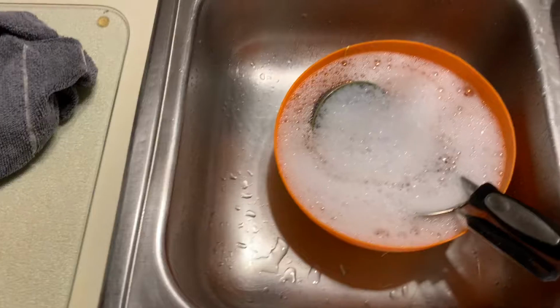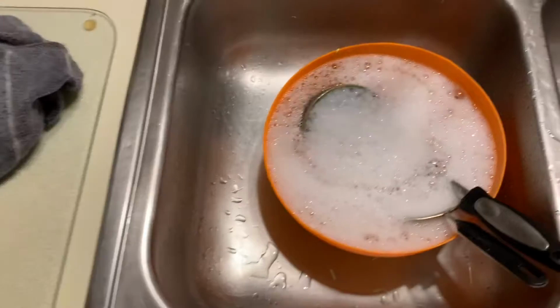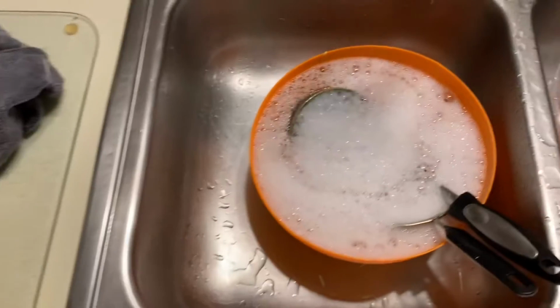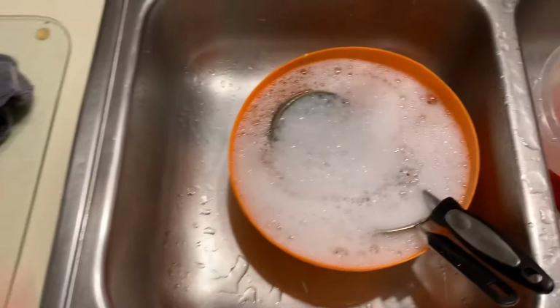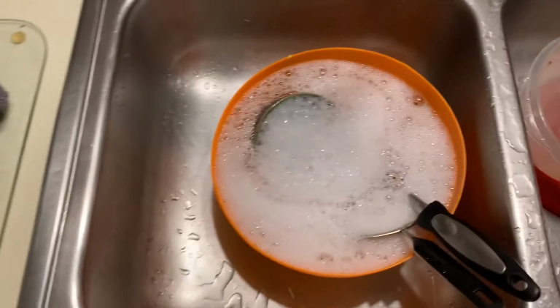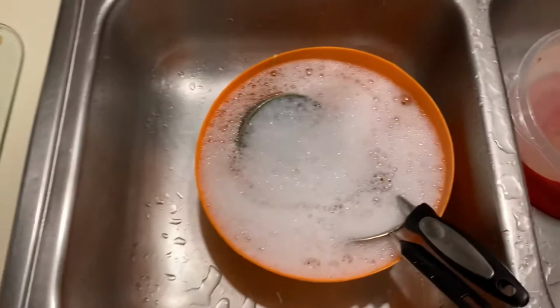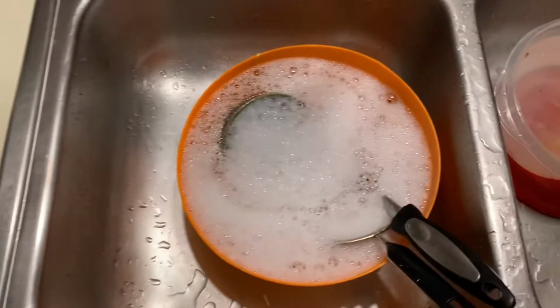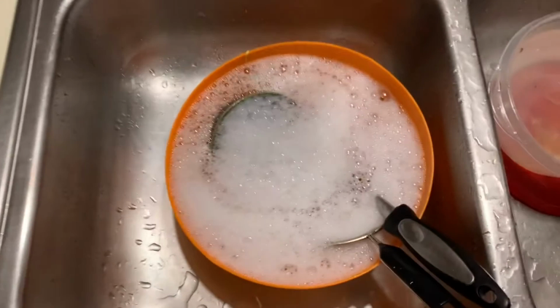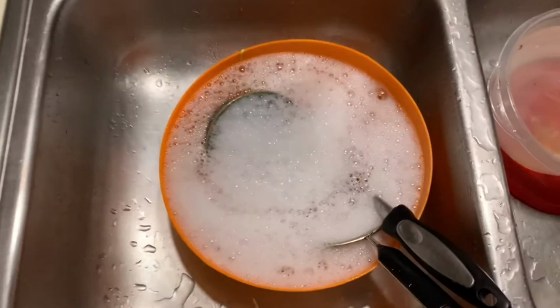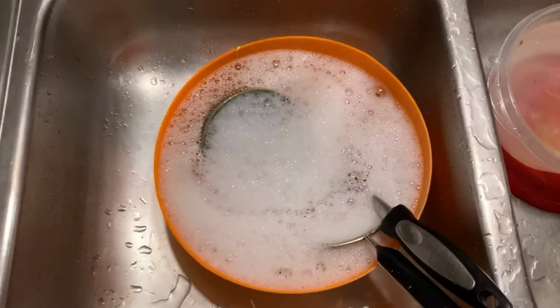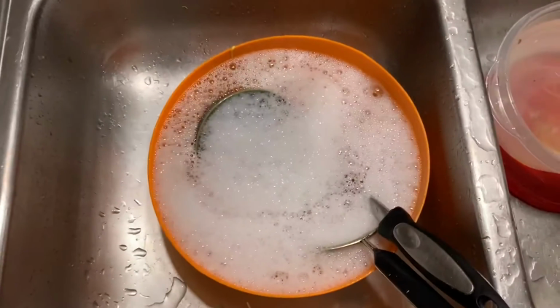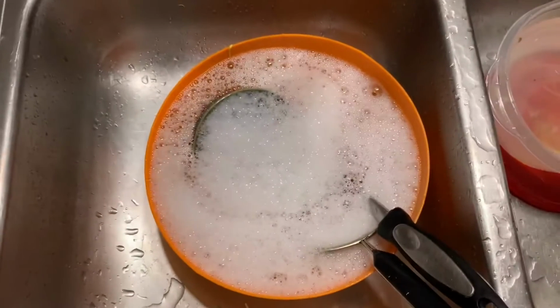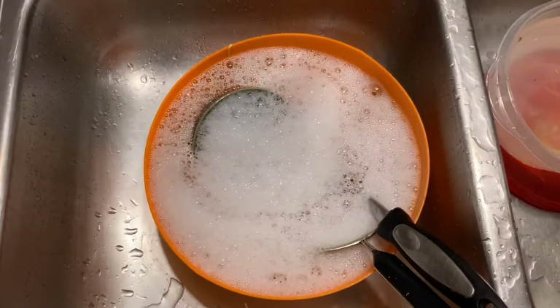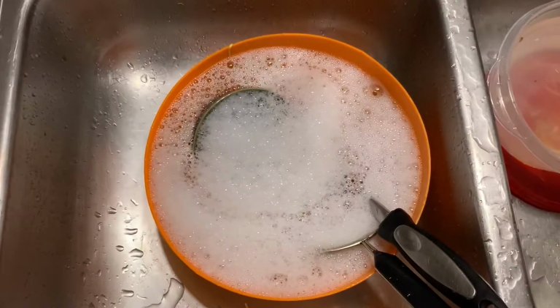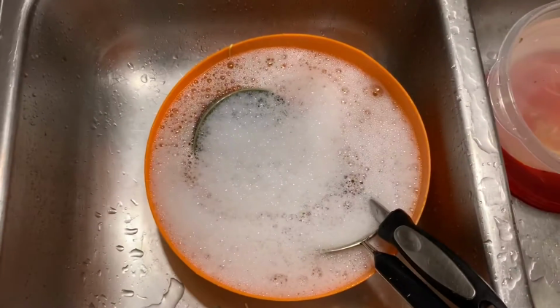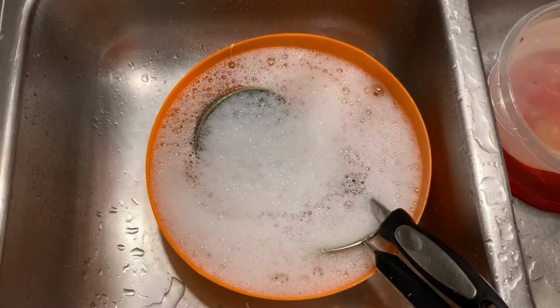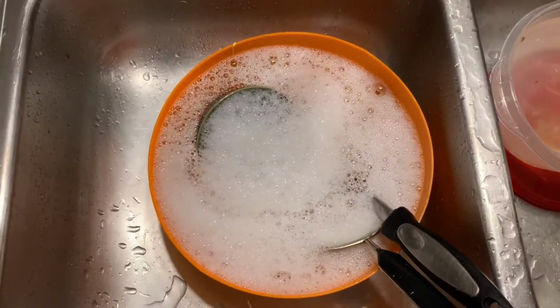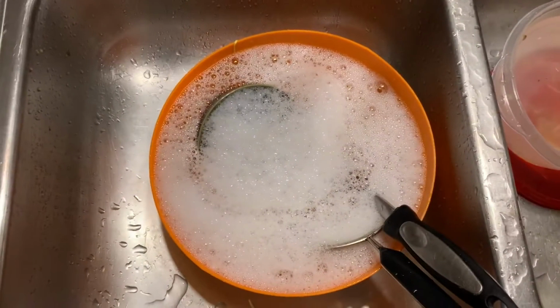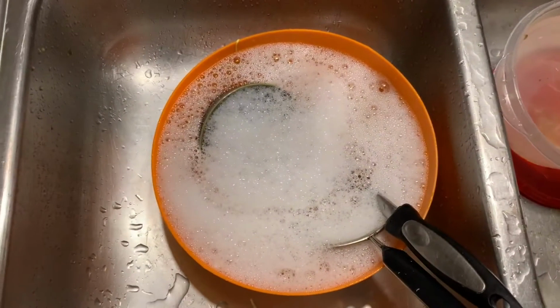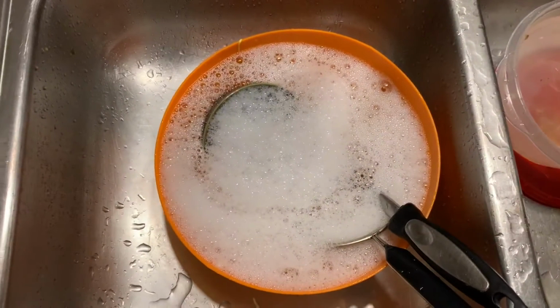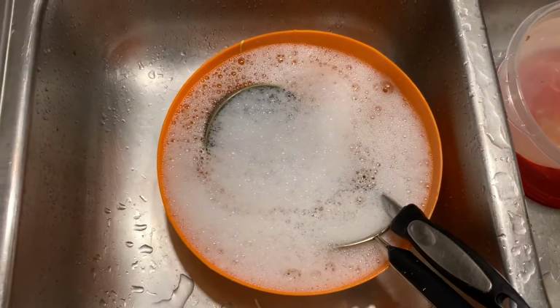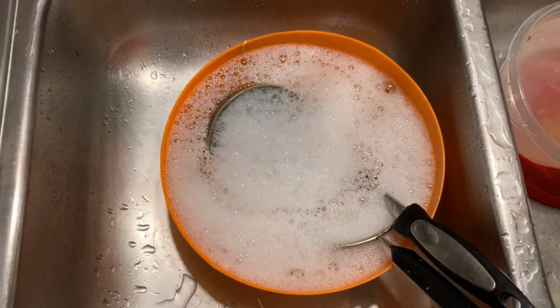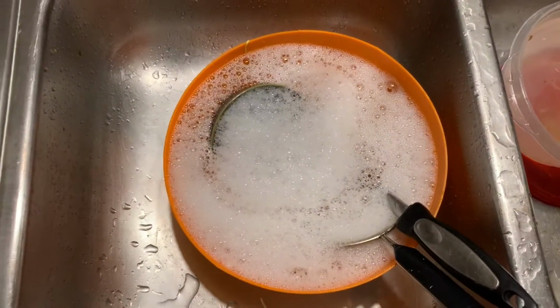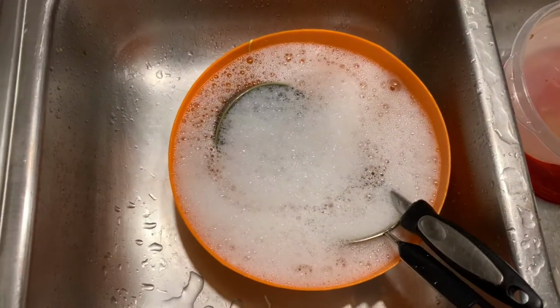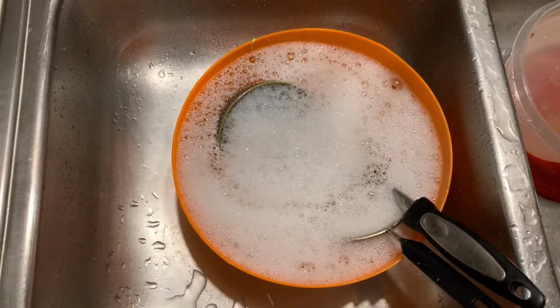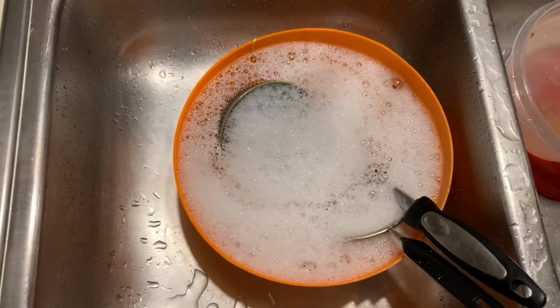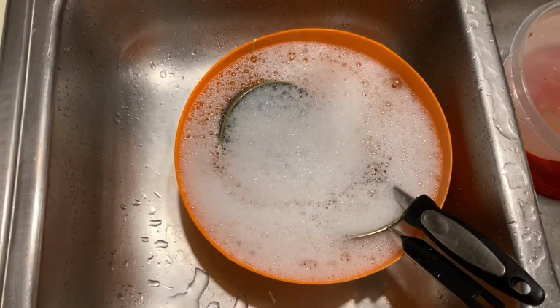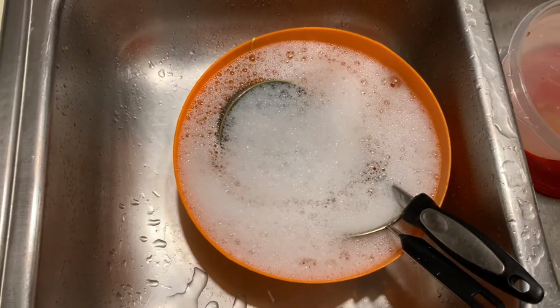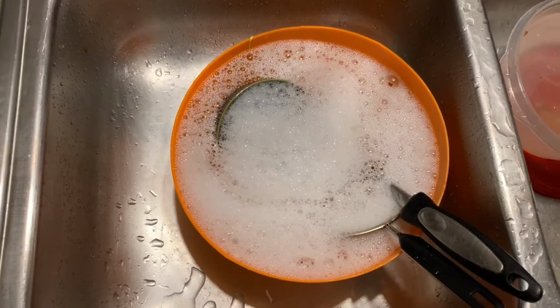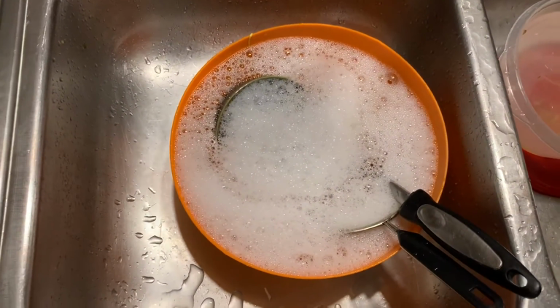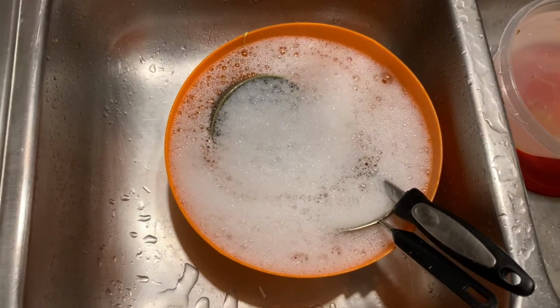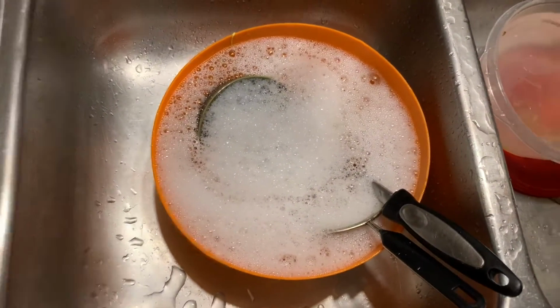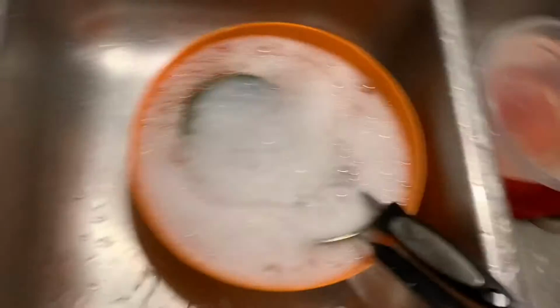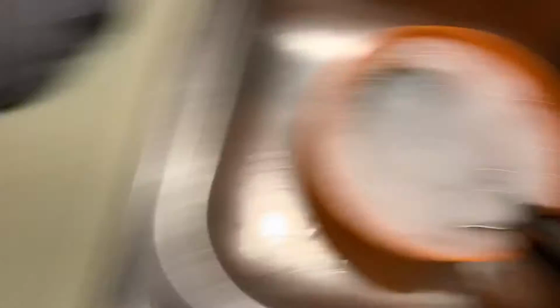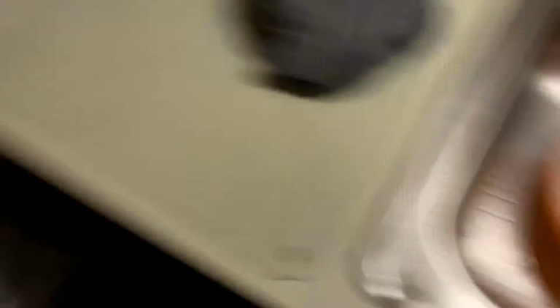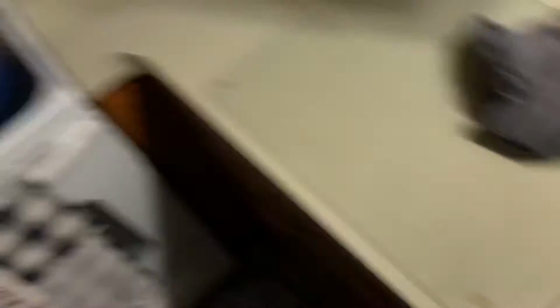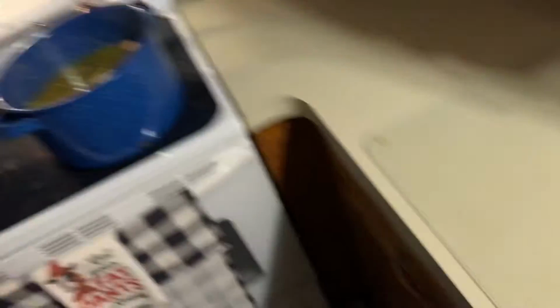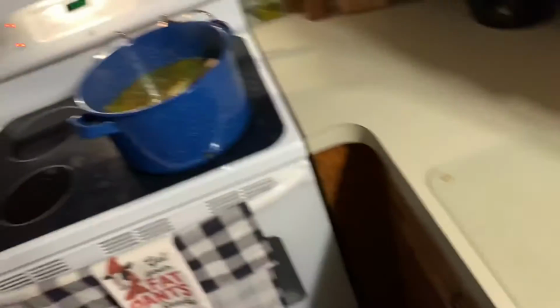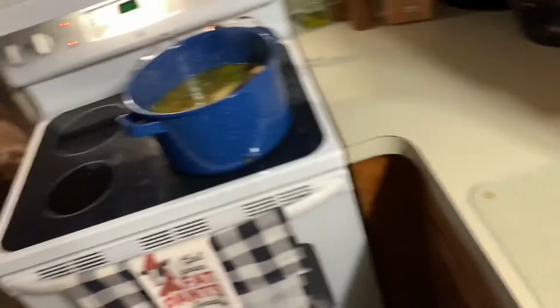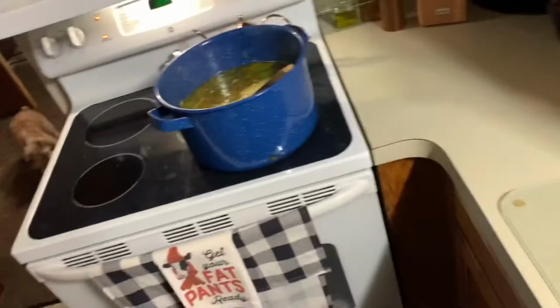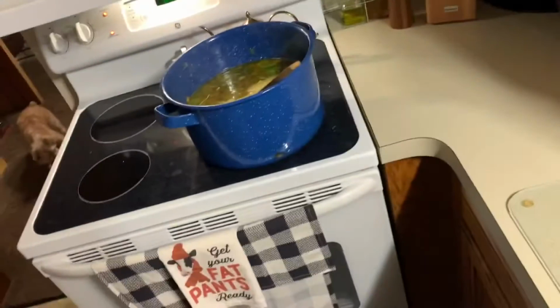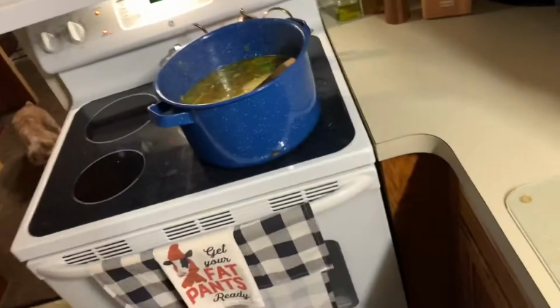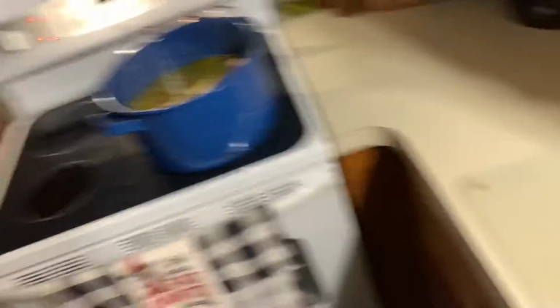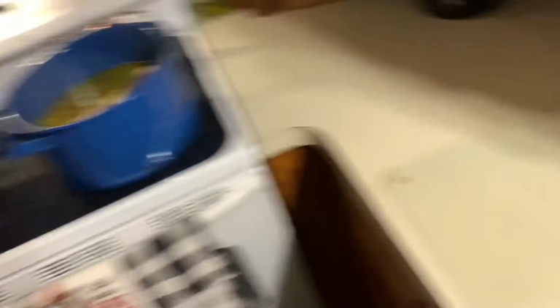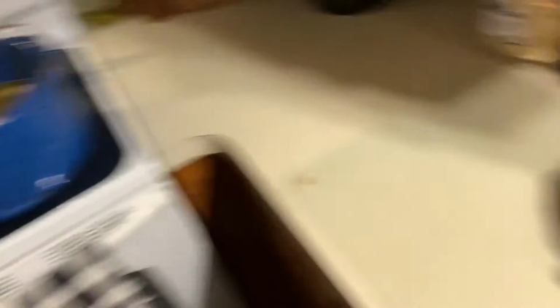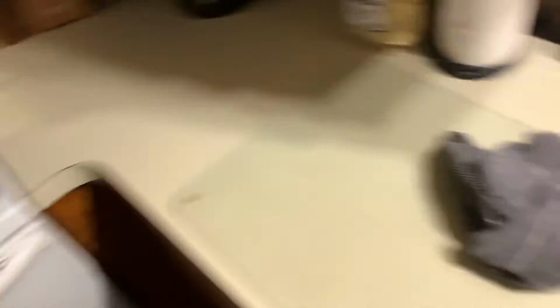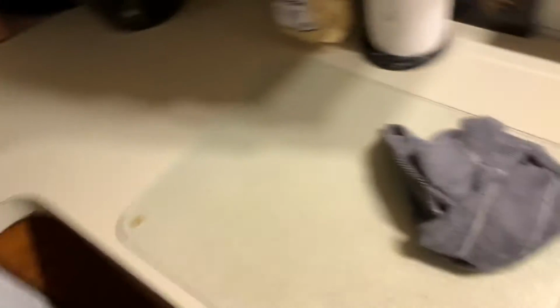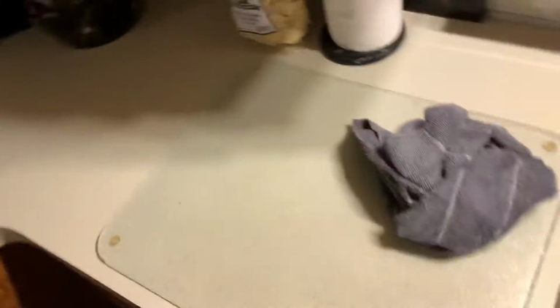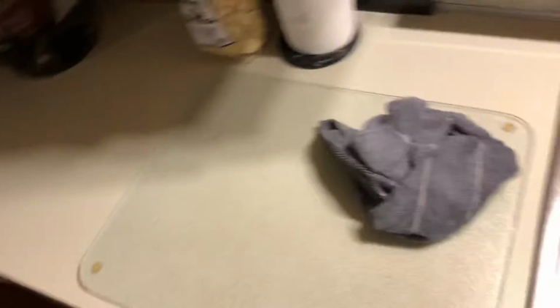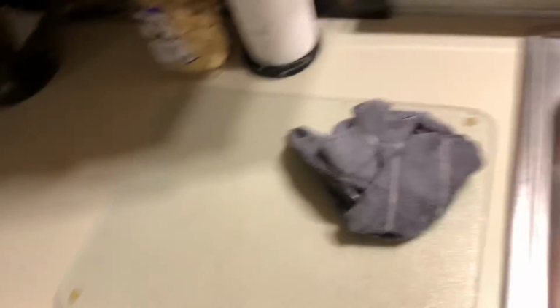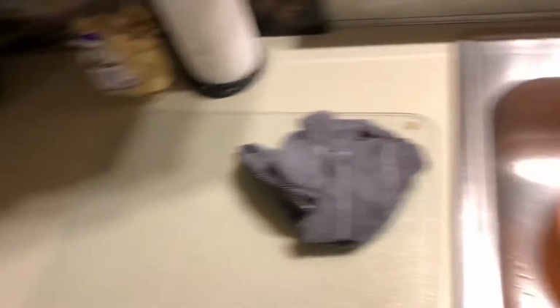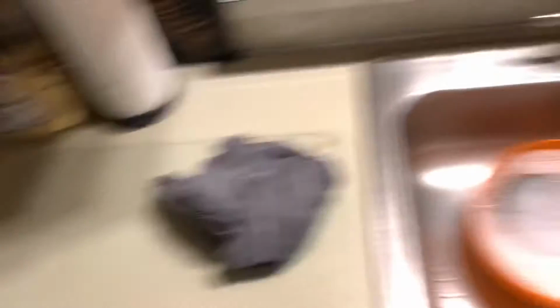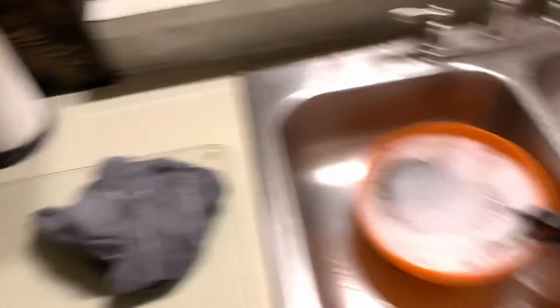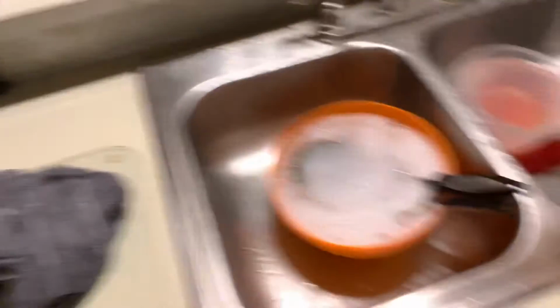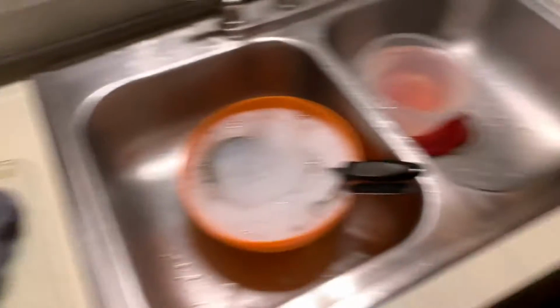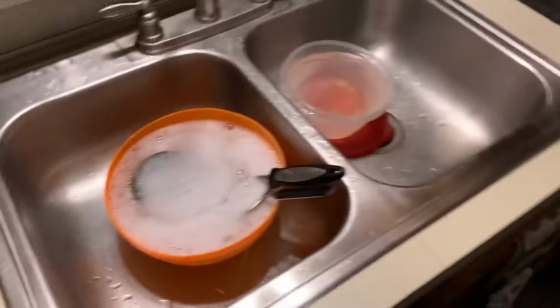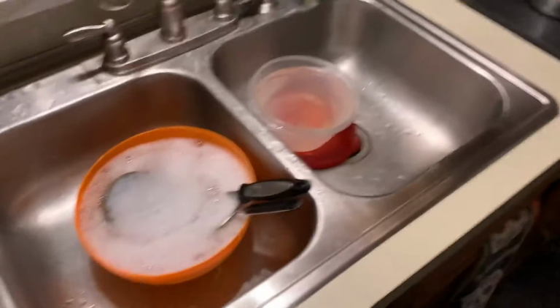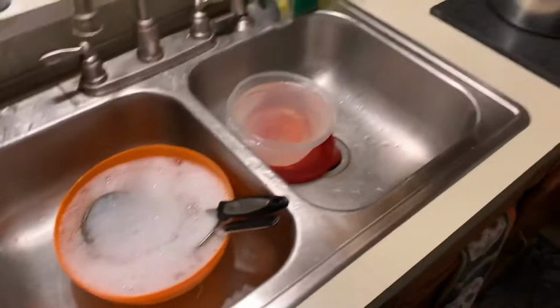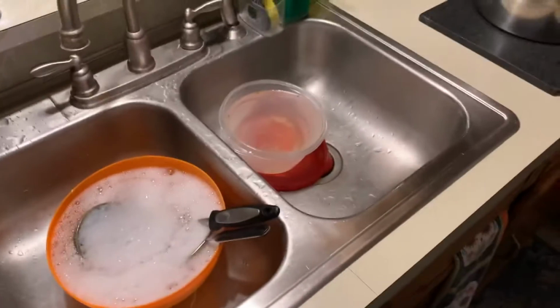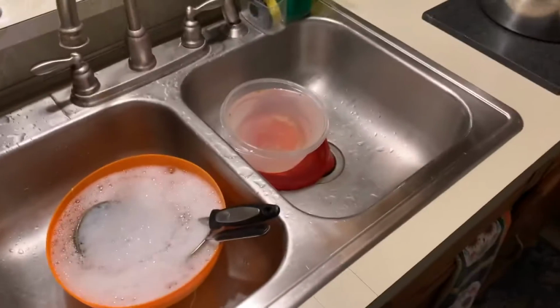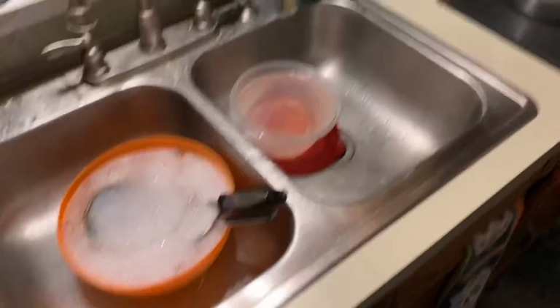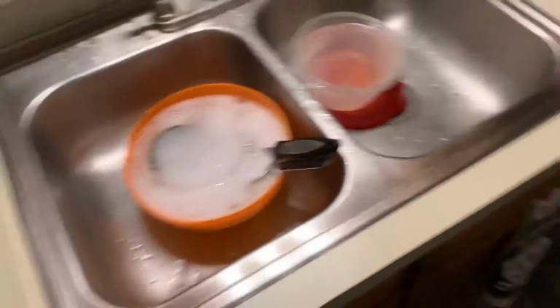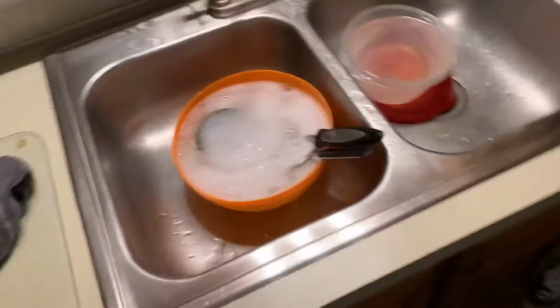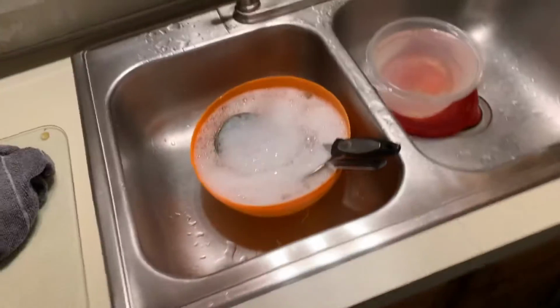Start over — start with the dishes. I do my dishes while I'm cooking, and look, you don't have any dishes to do at the end.